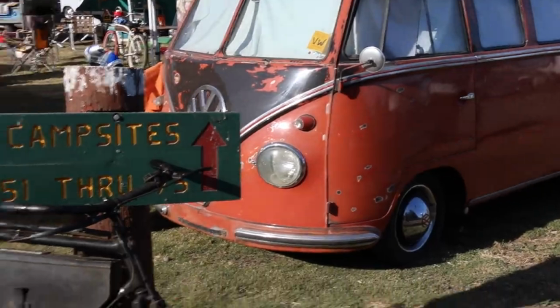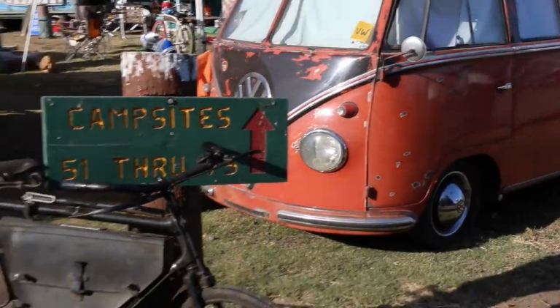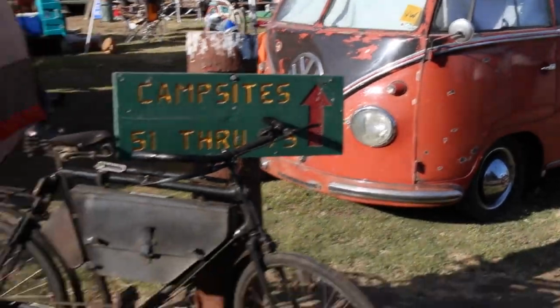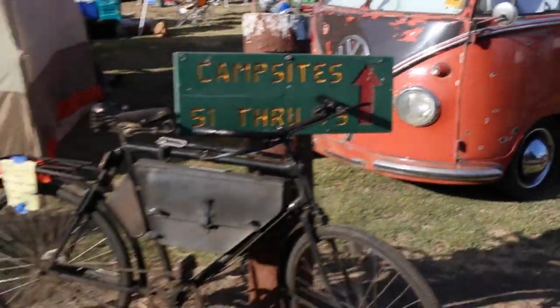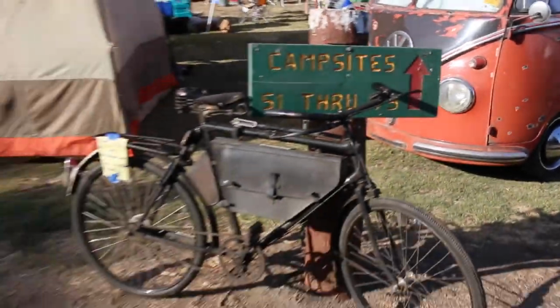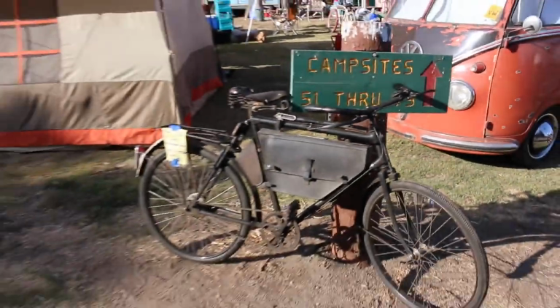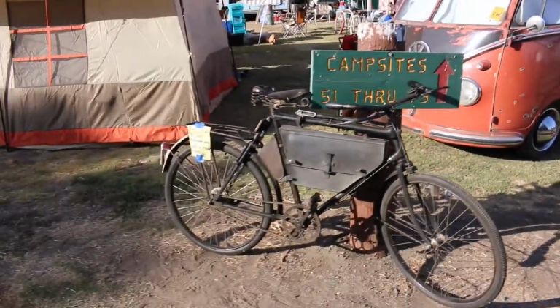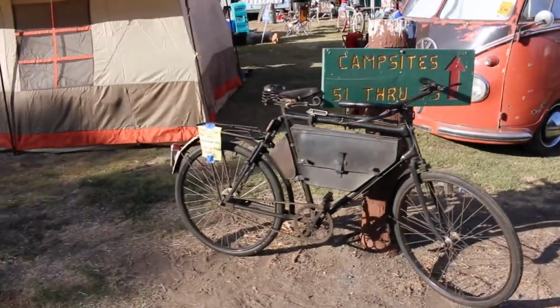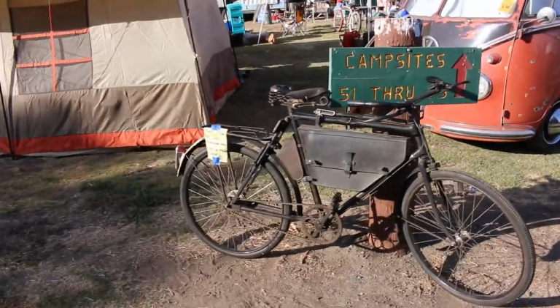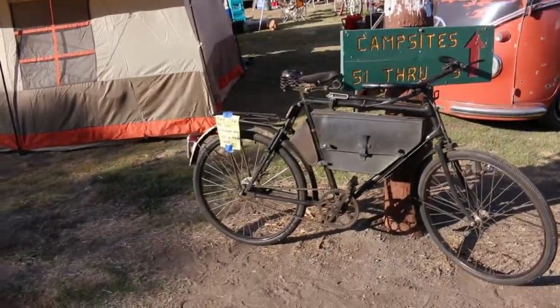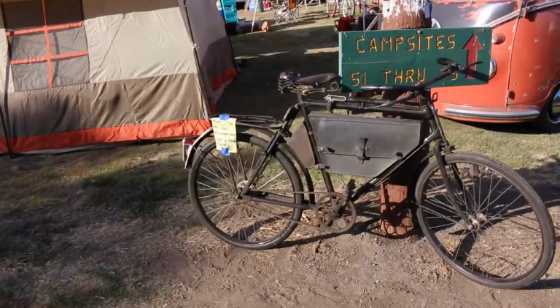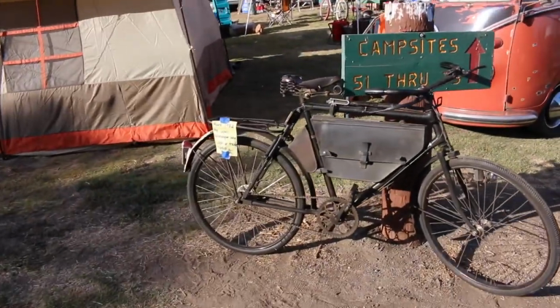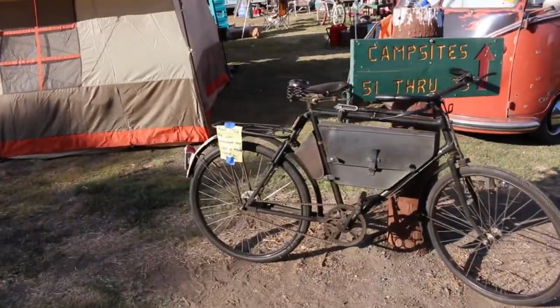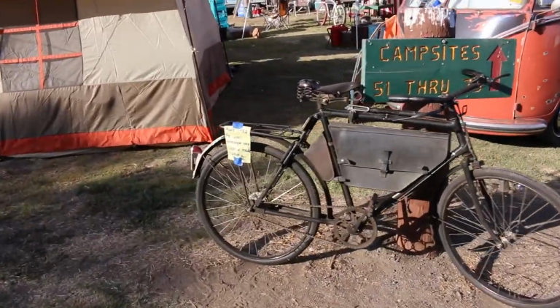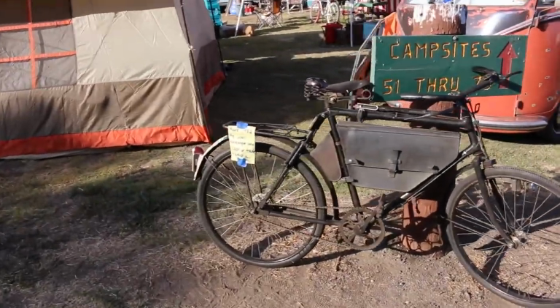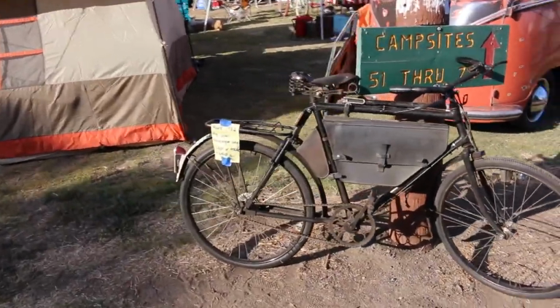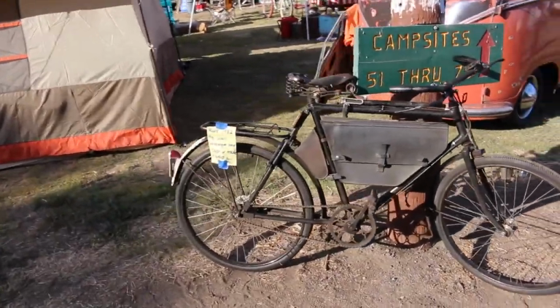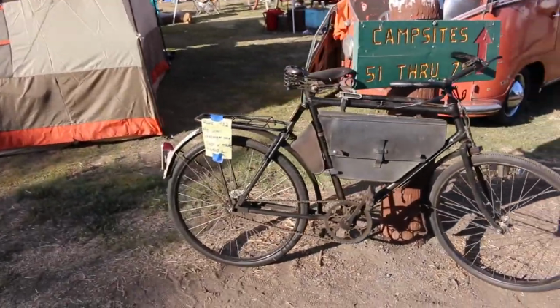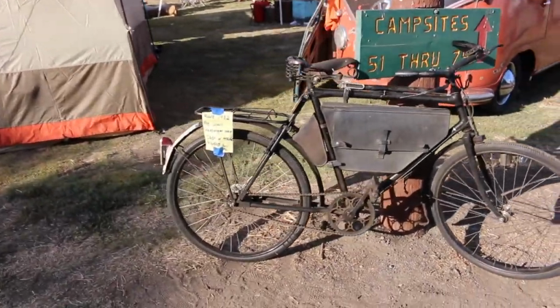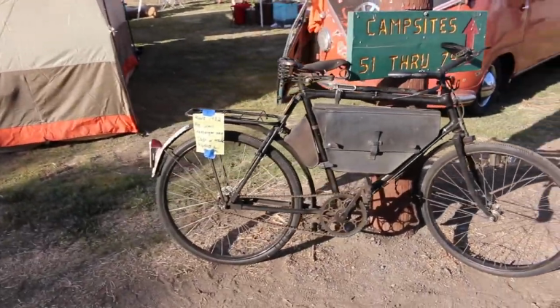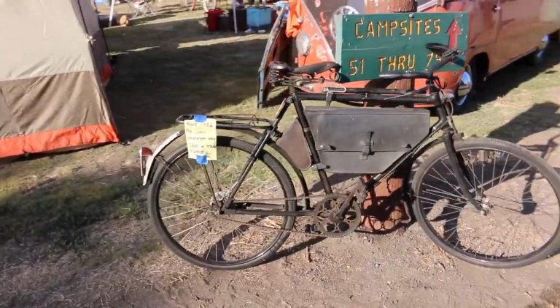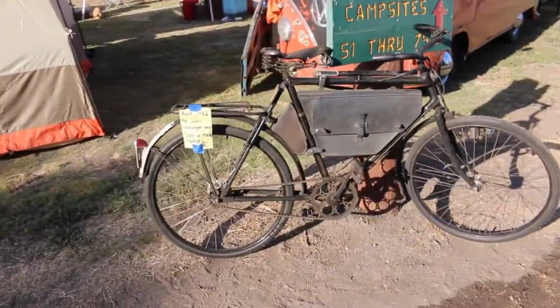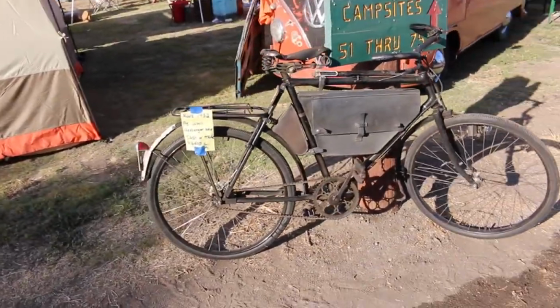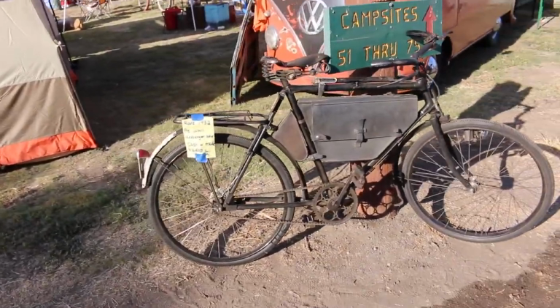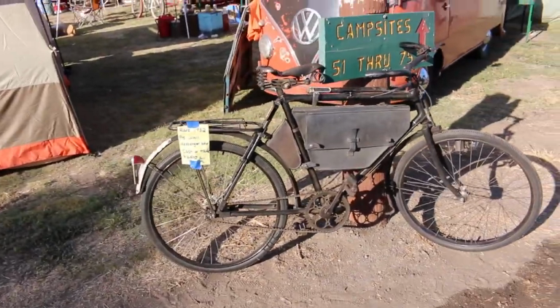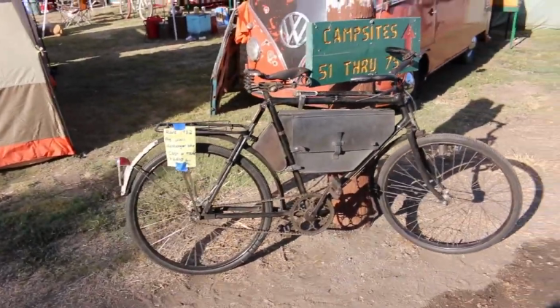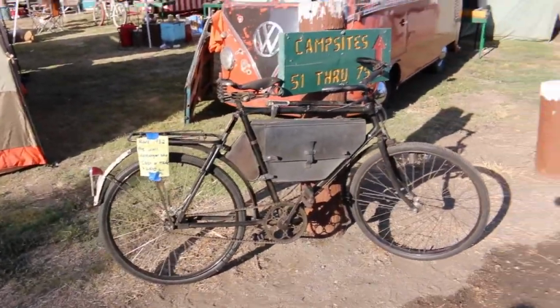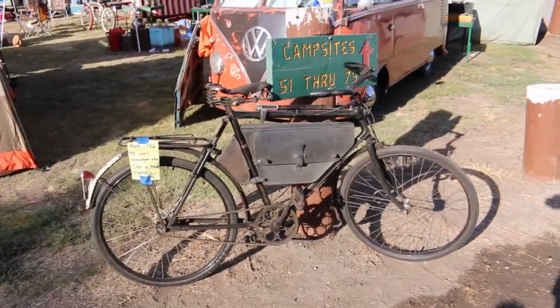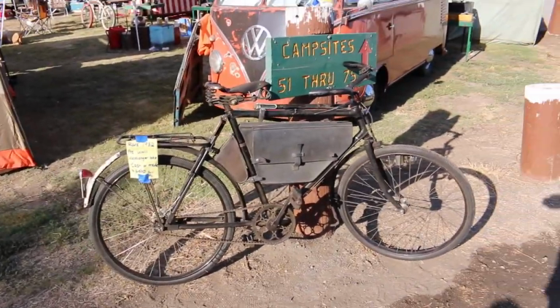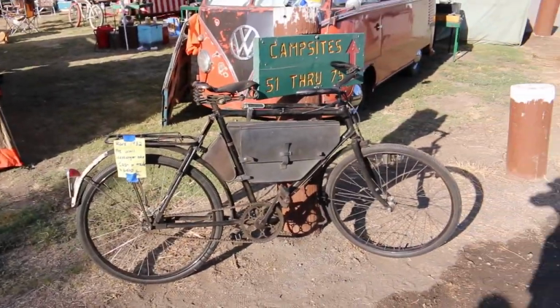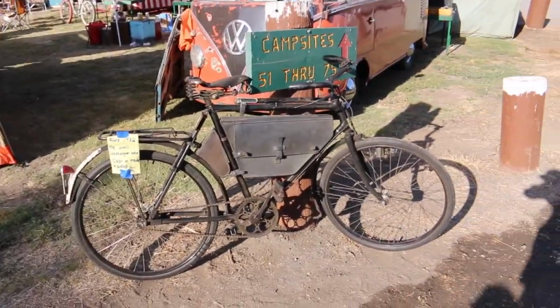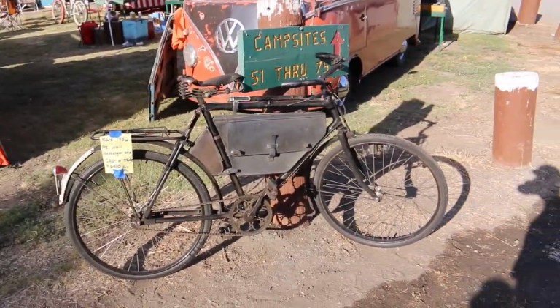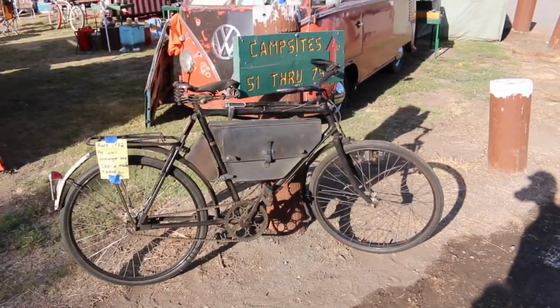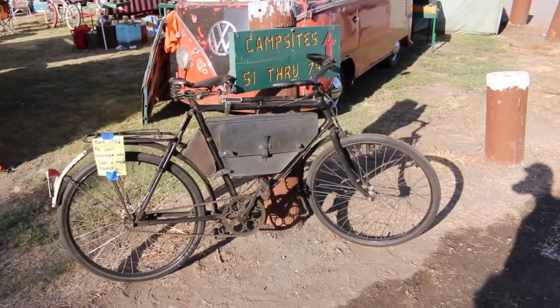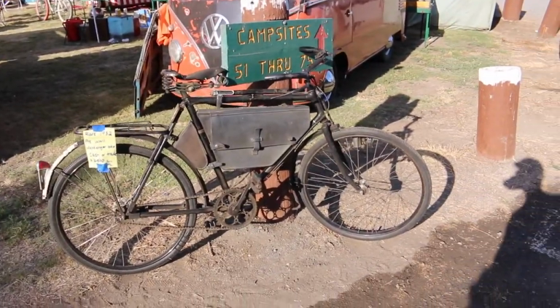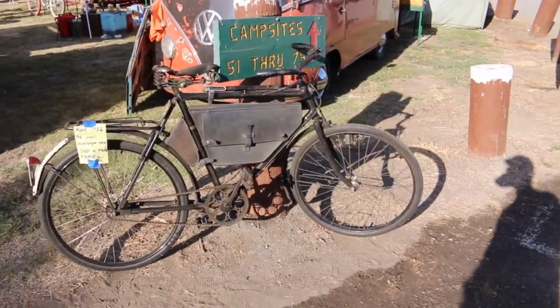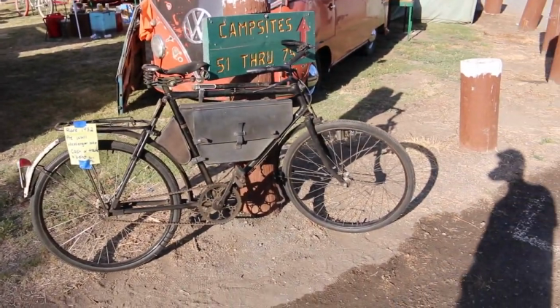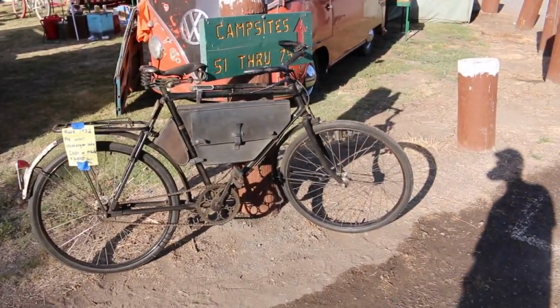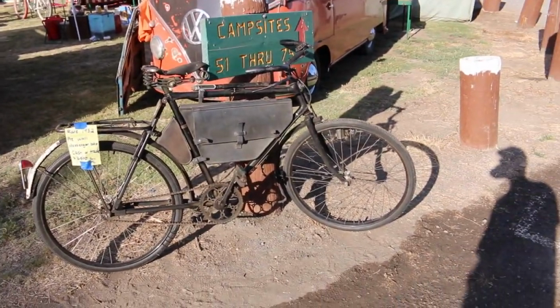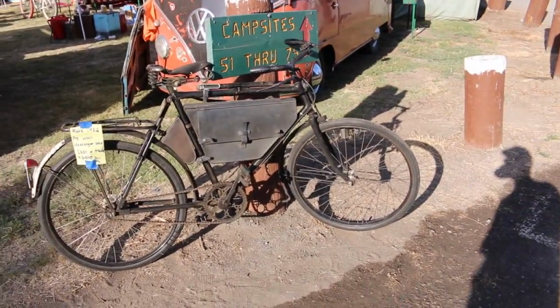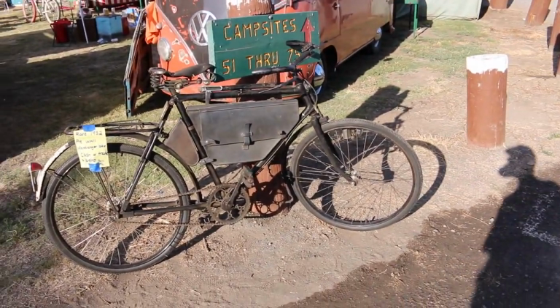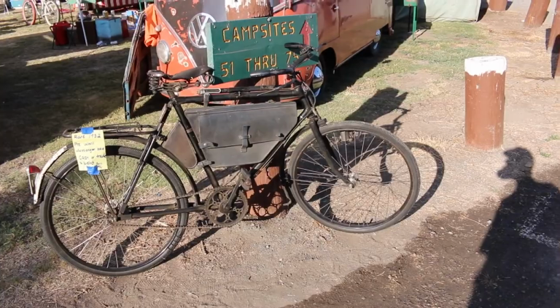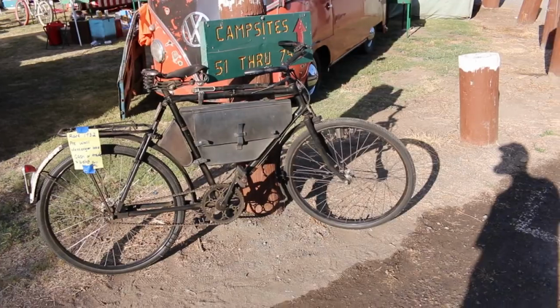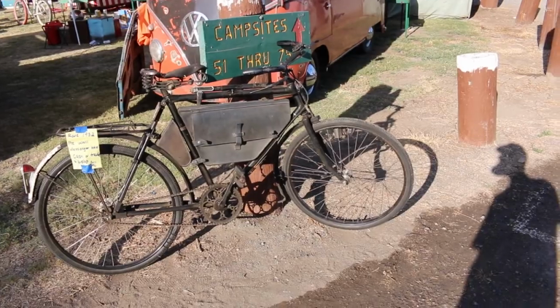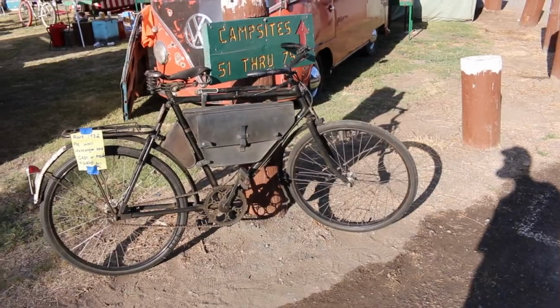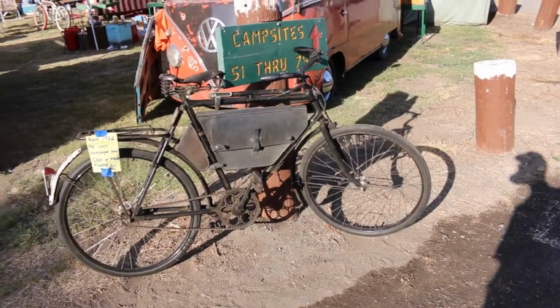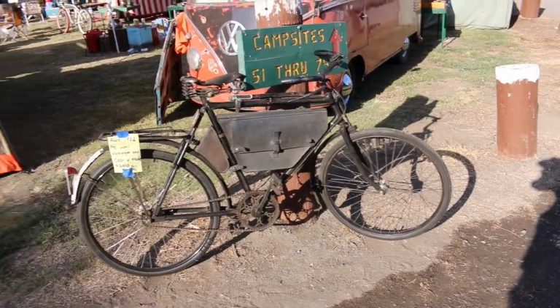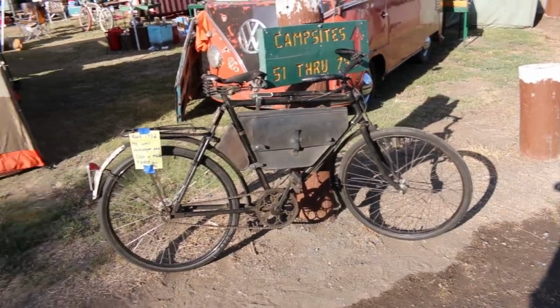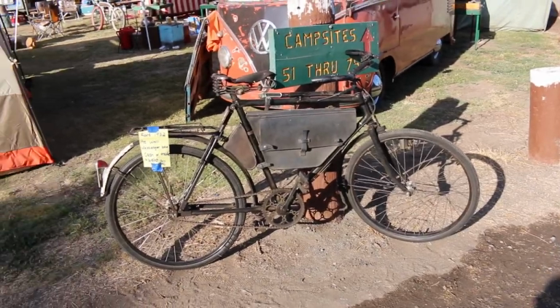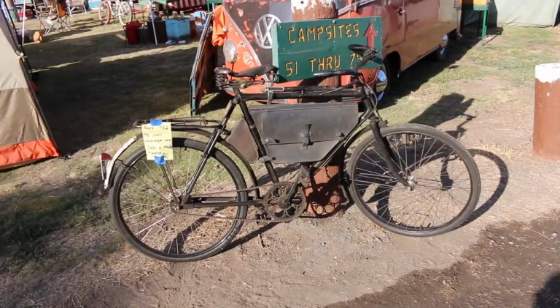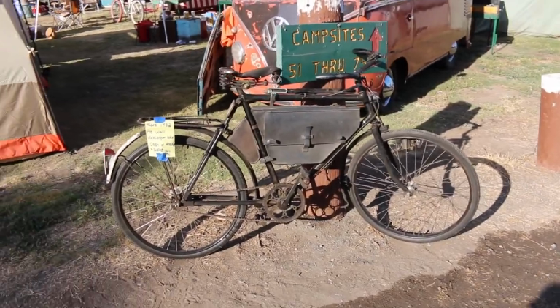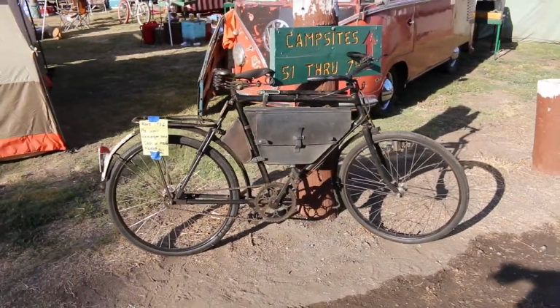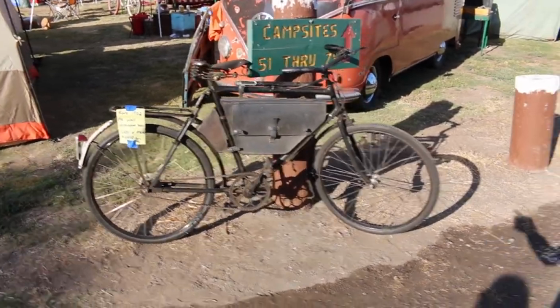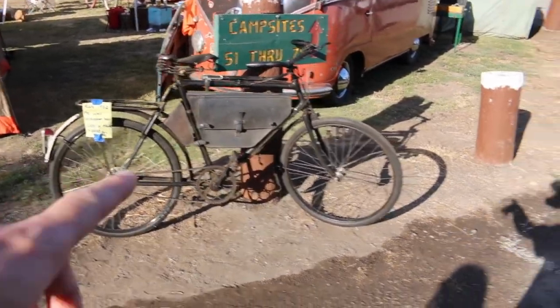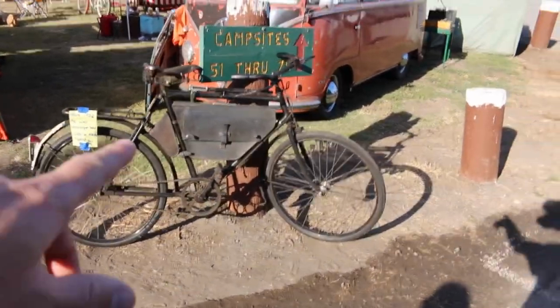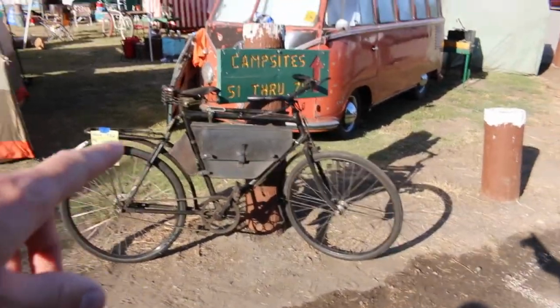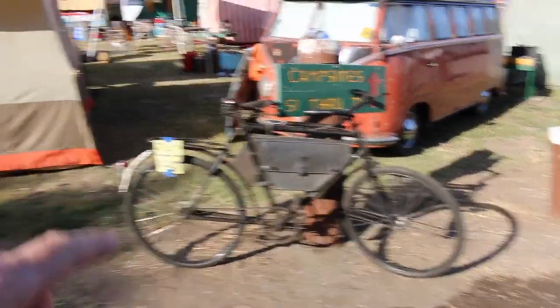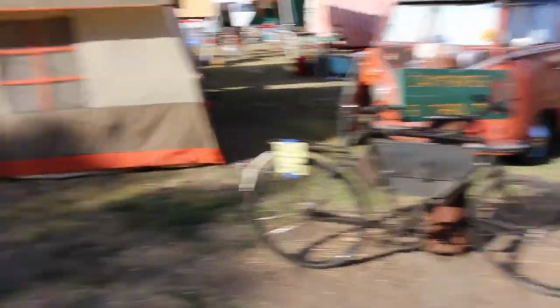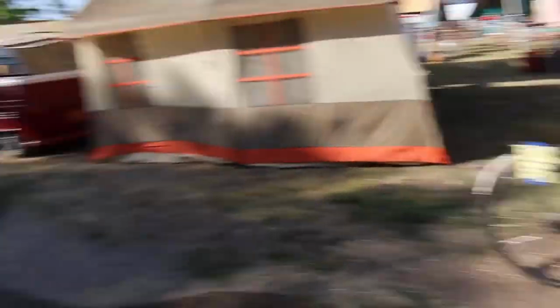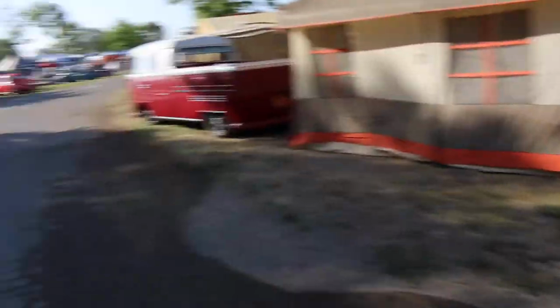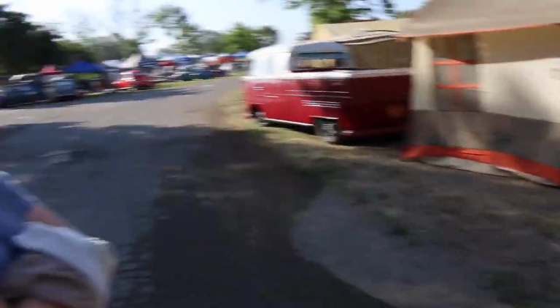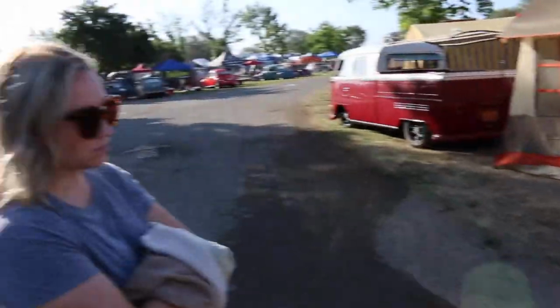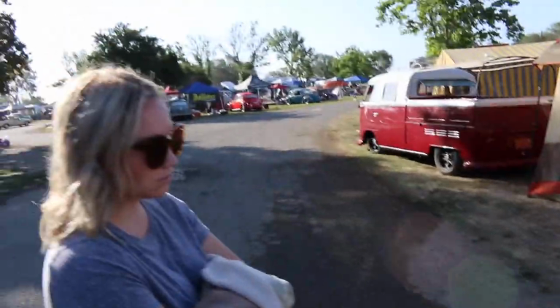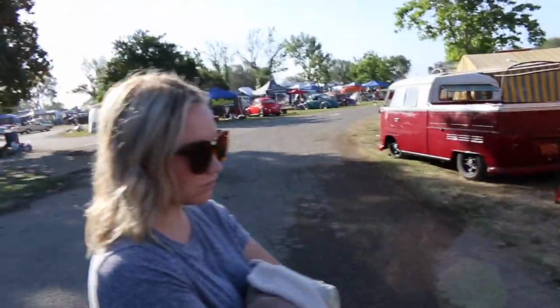This is a 1932 bike right here for sale - 2,500 bucks if you guys want it. It's pretty cool in the Volkswagen community - you don't even have to chain it up, no one's going to steal it.